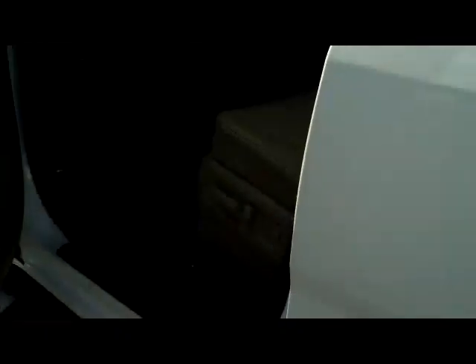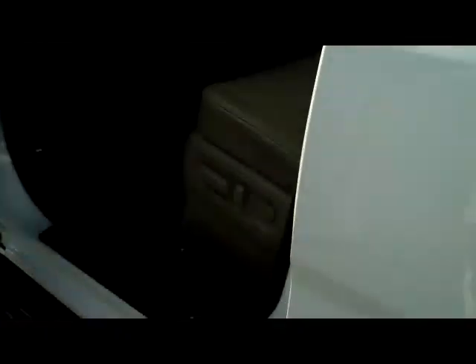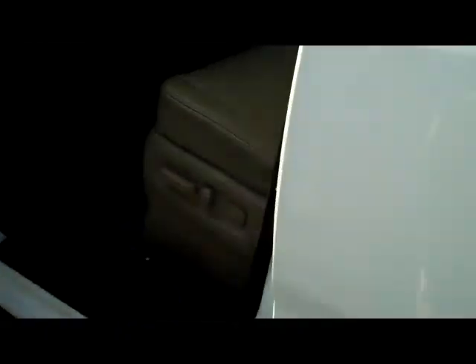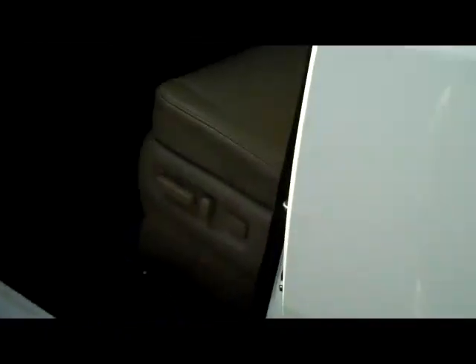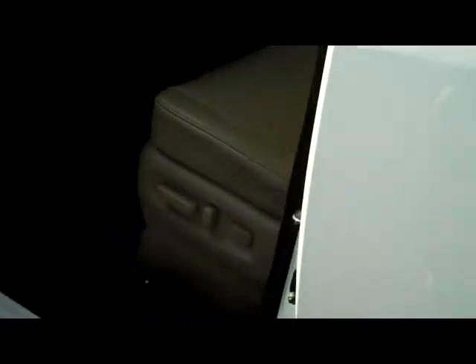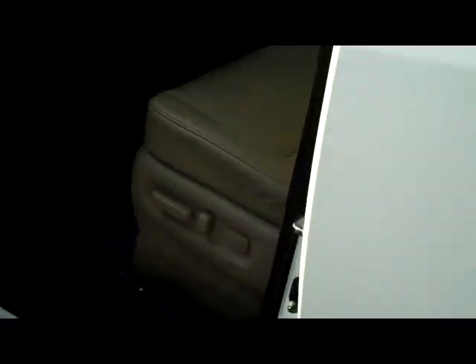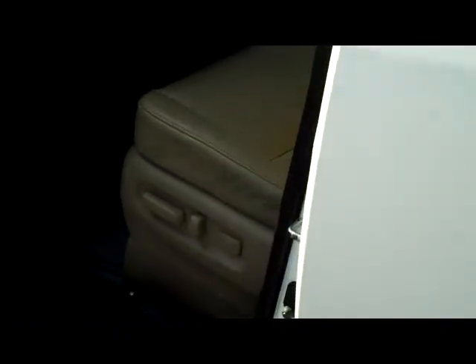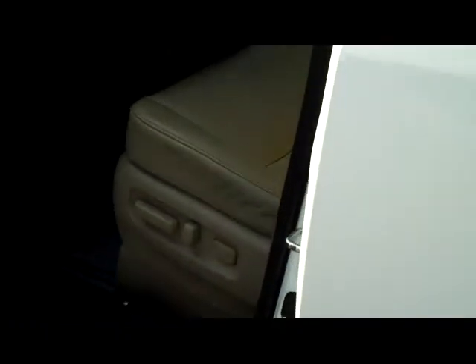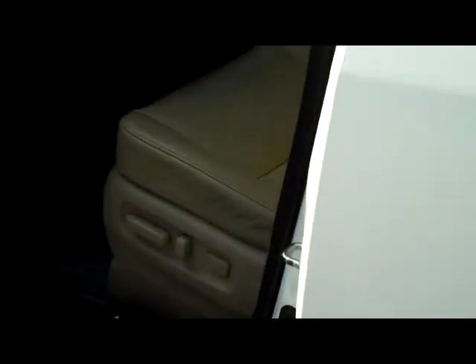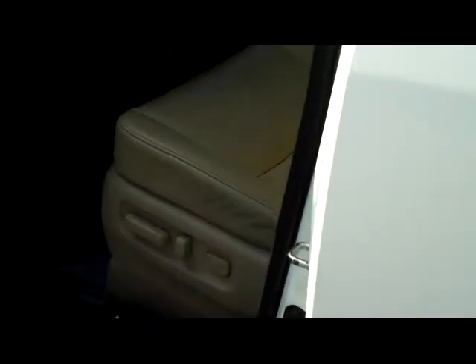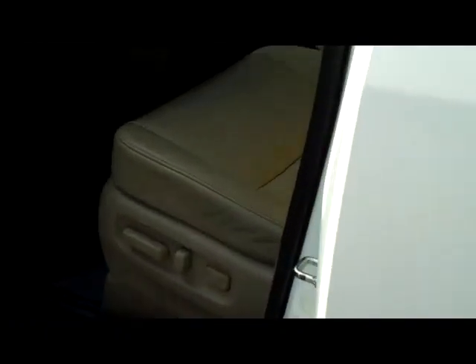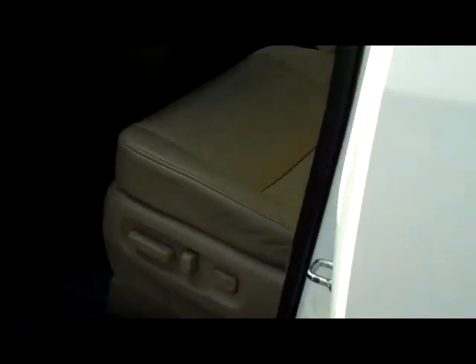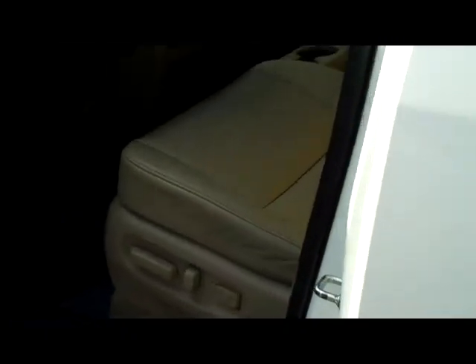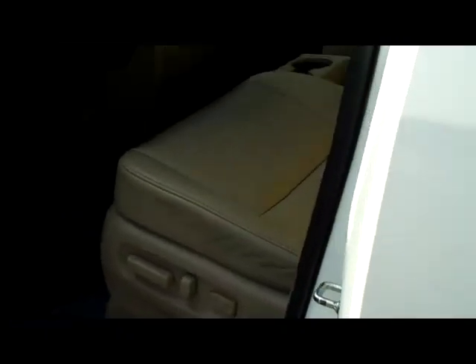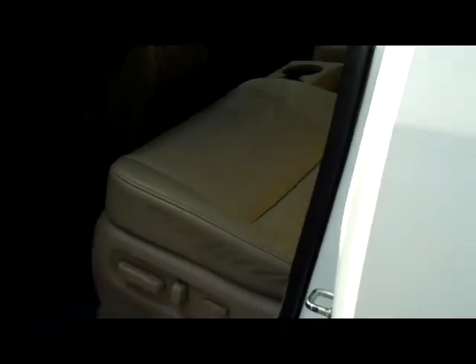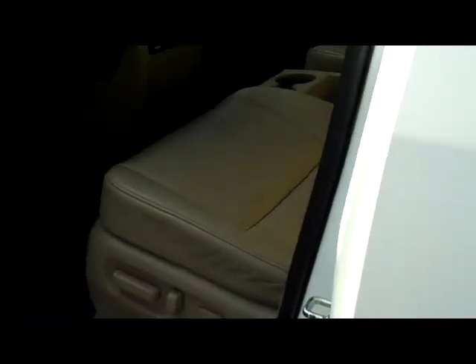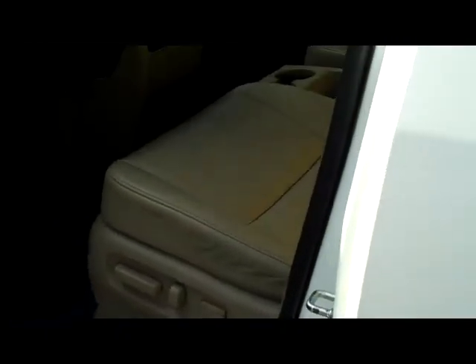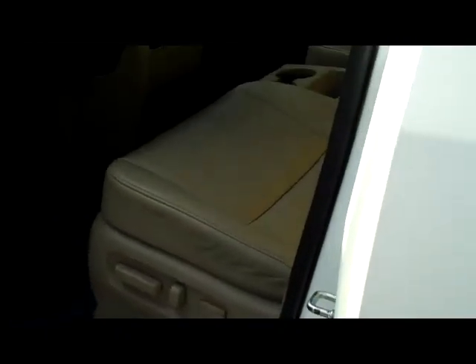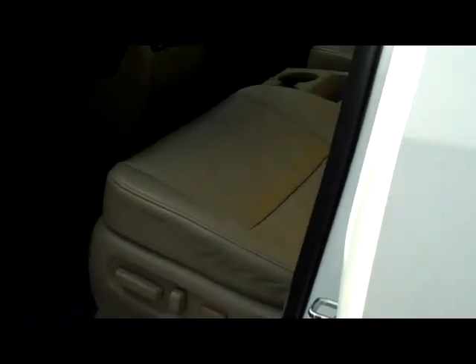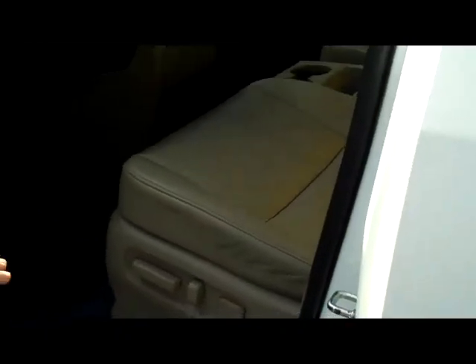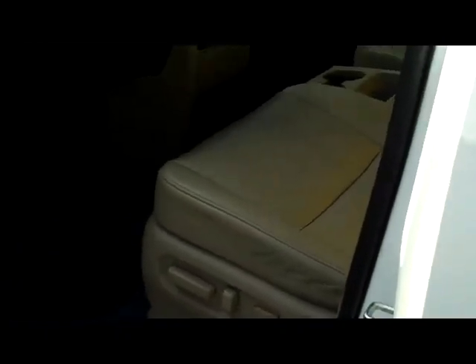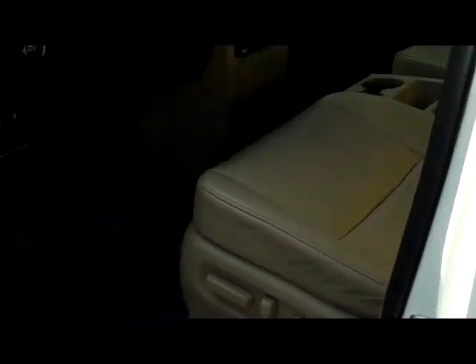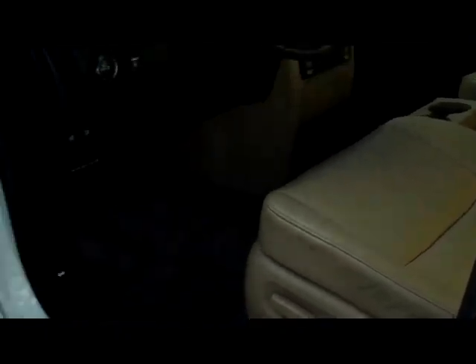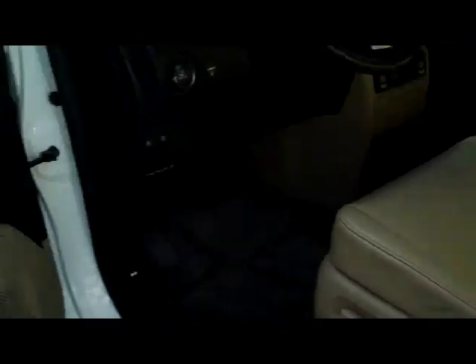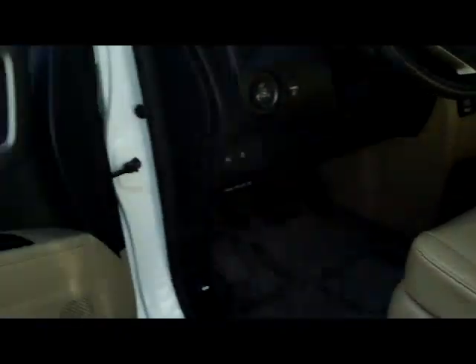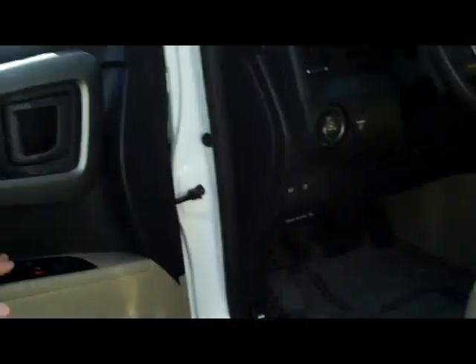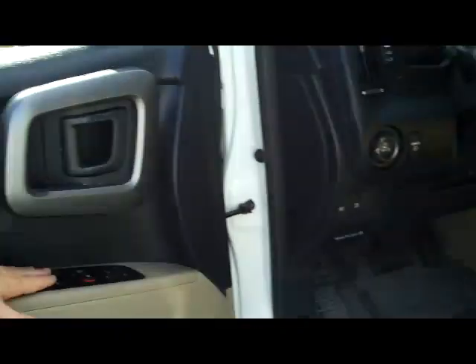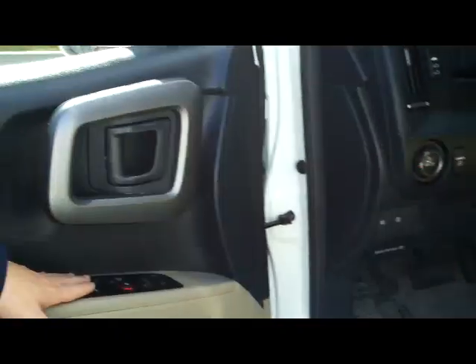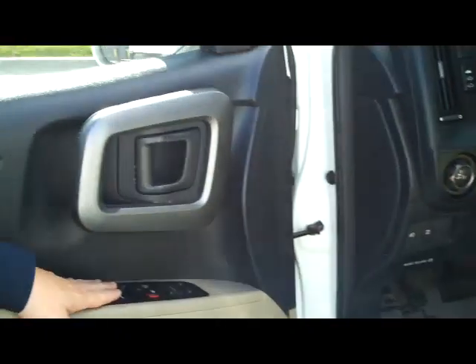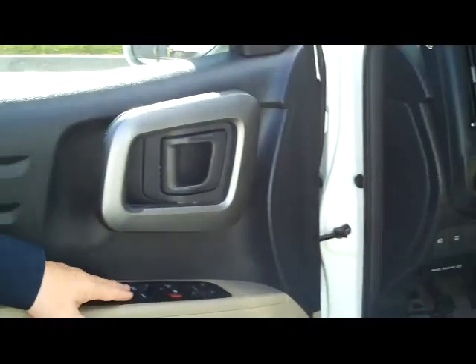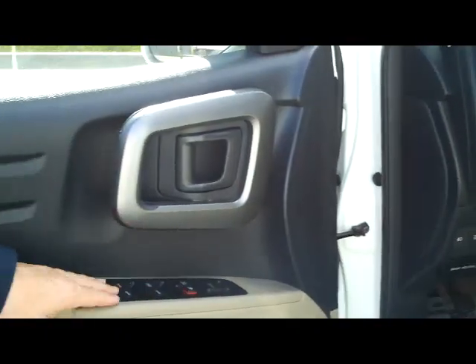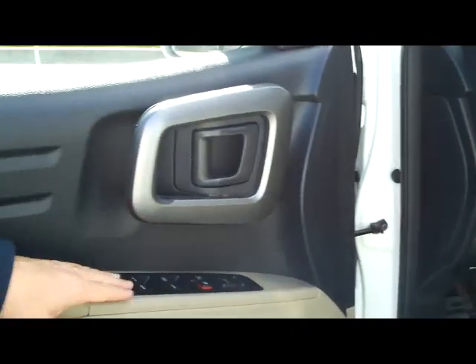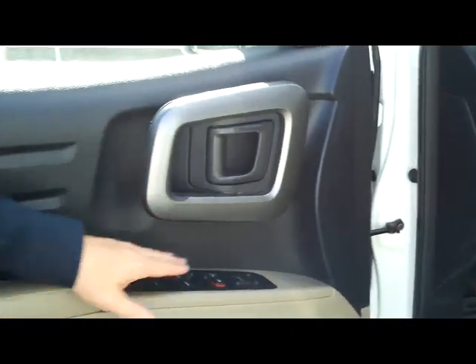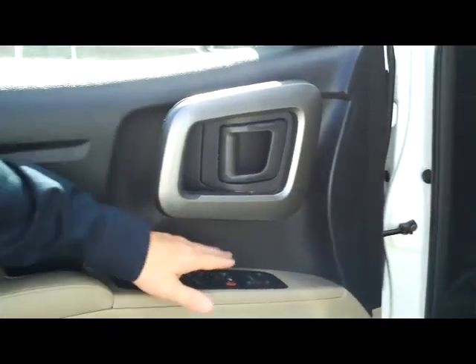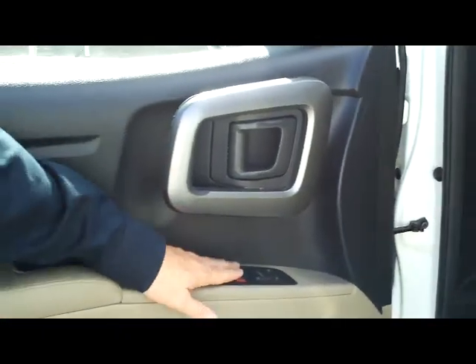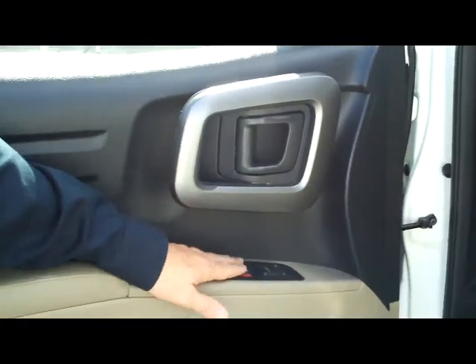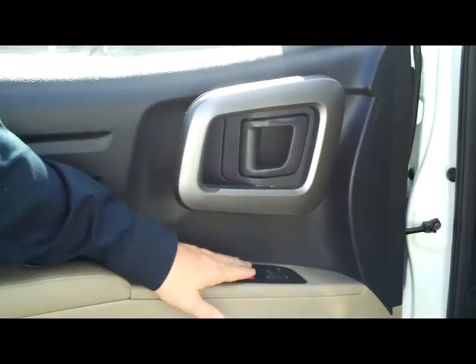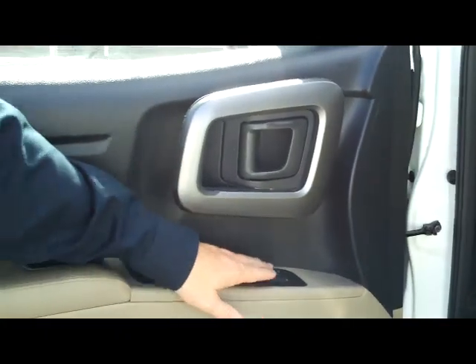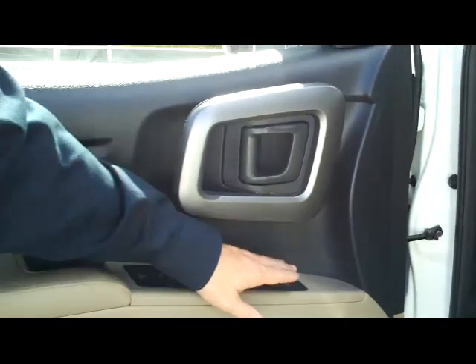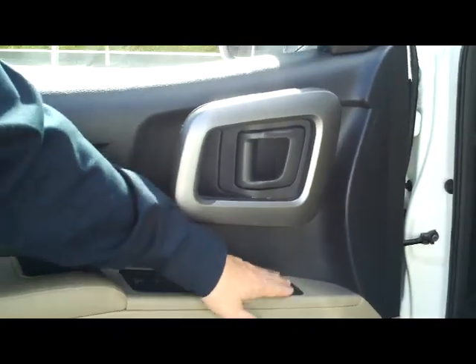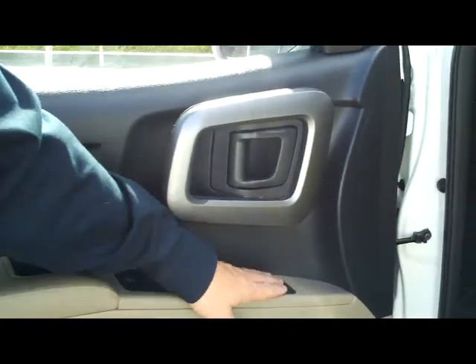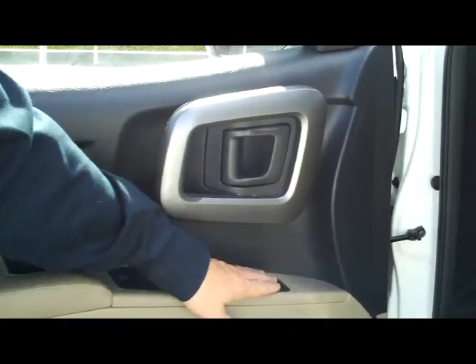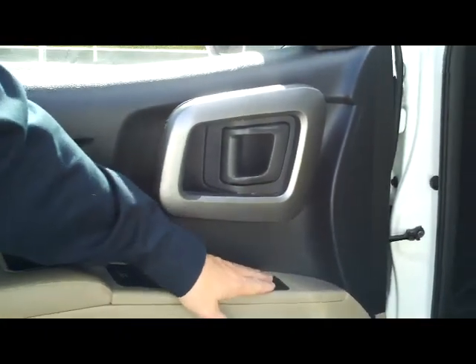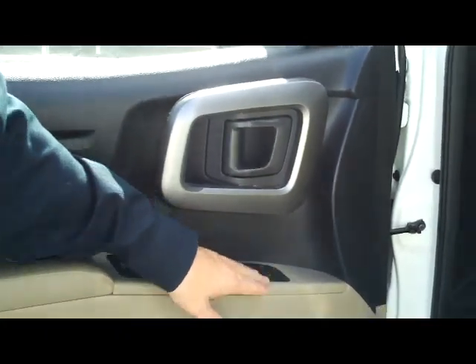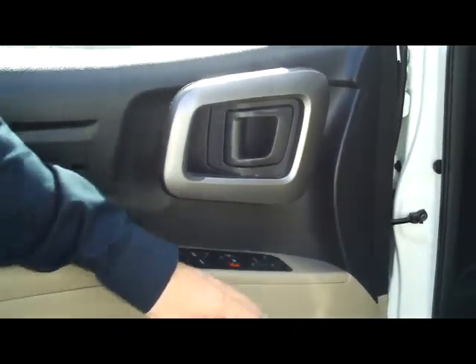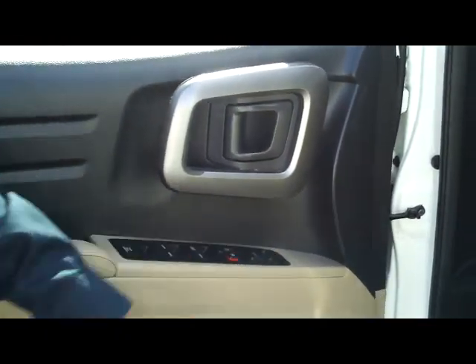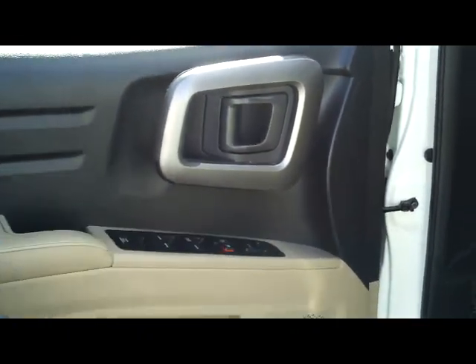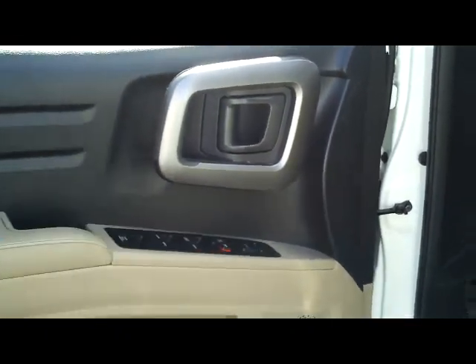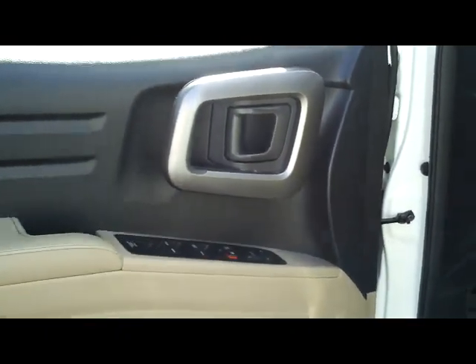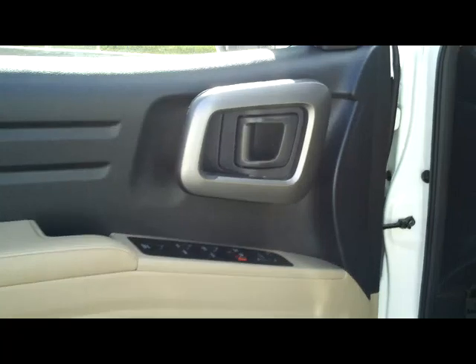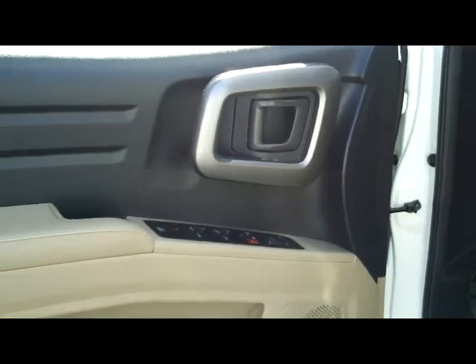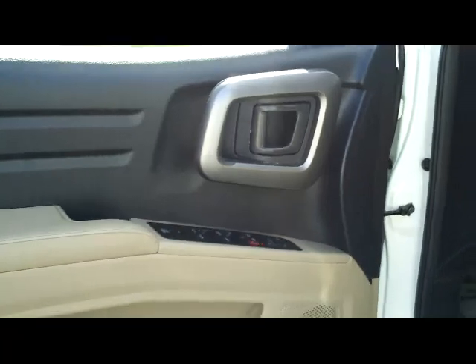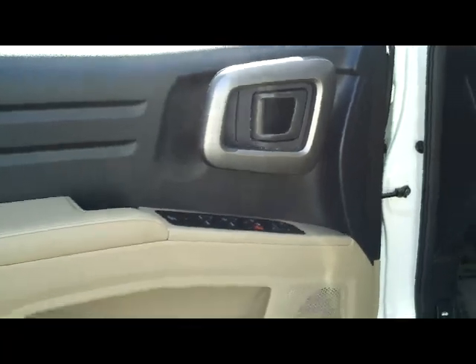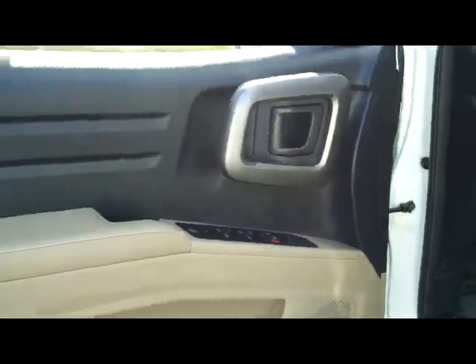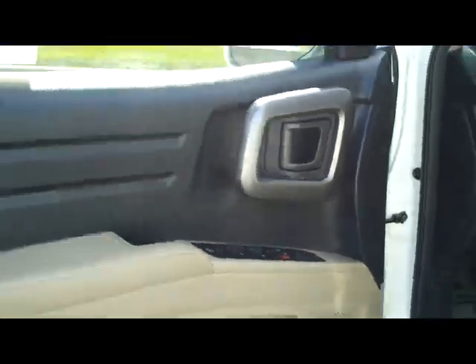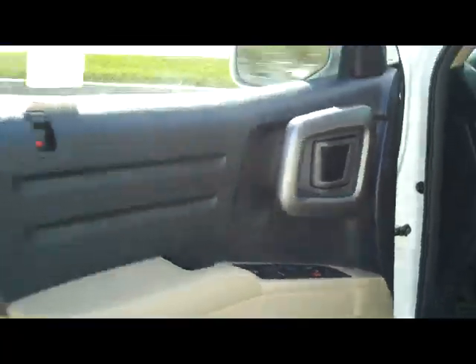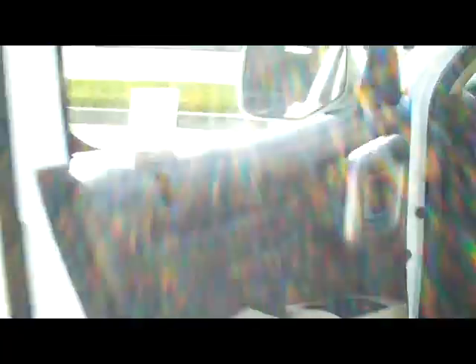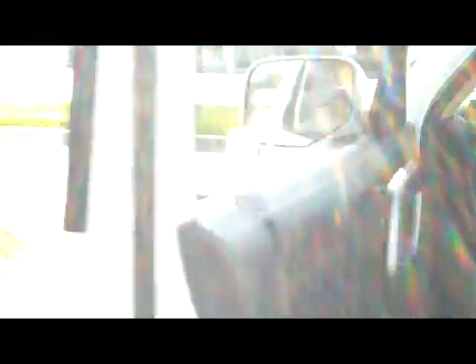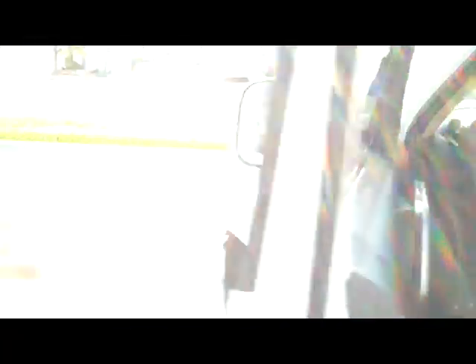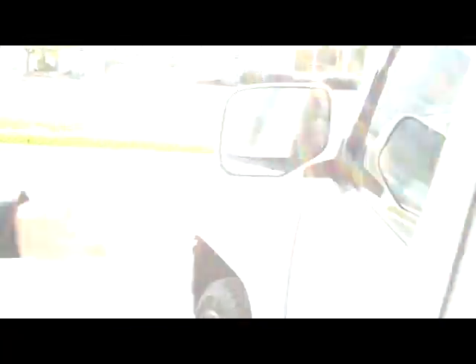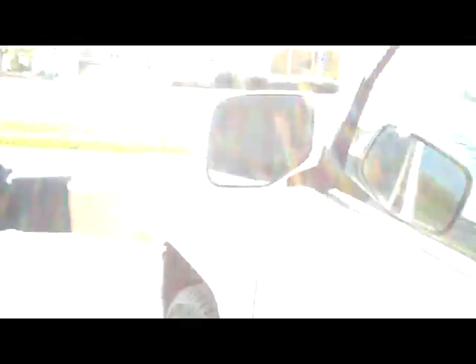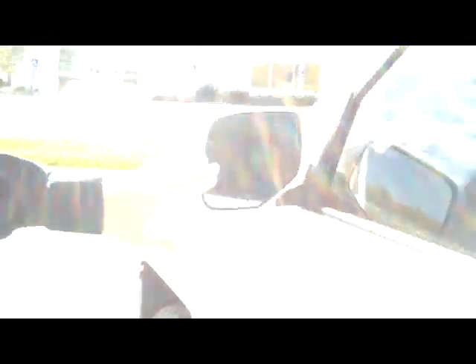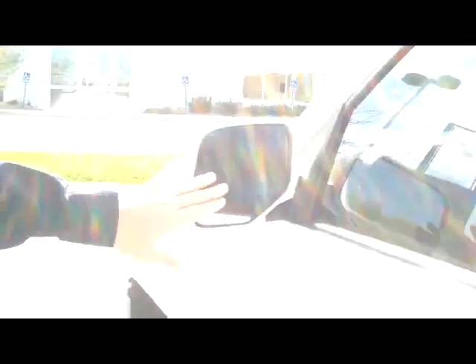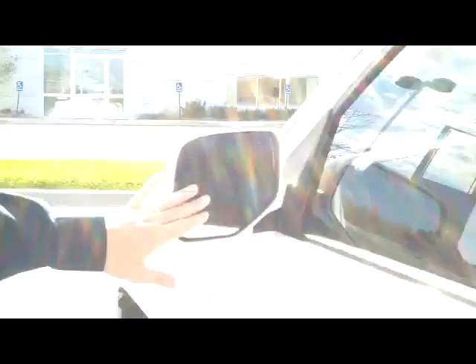You have an eight-way power driver seat, power windows, power locks, and power mirrors. The exterior mirrors are also heated.